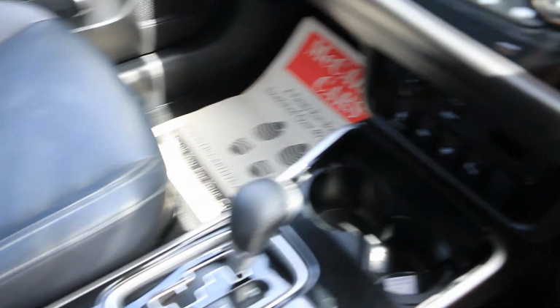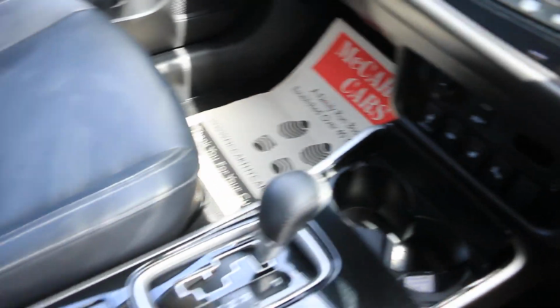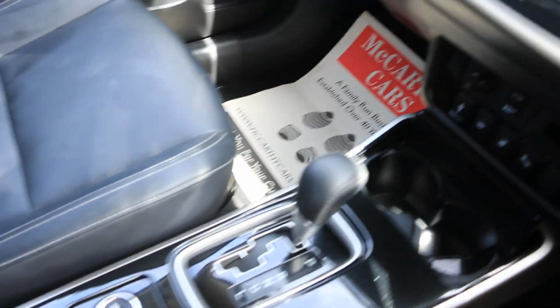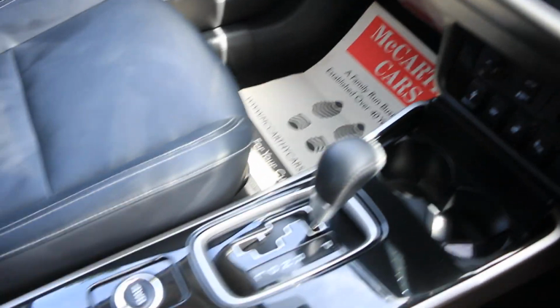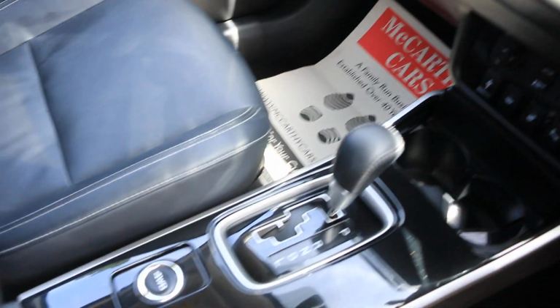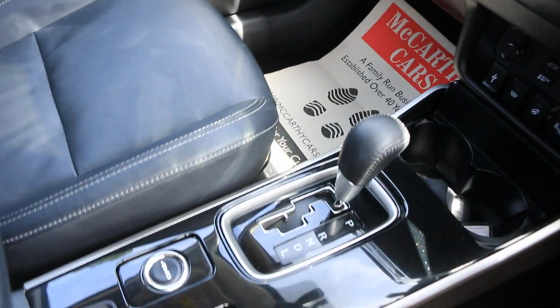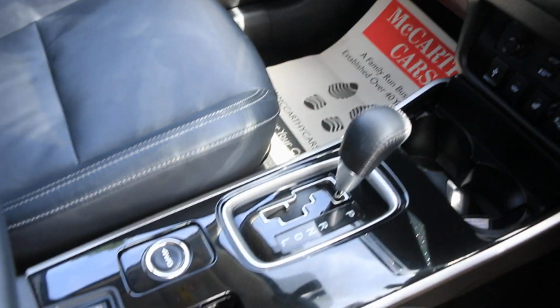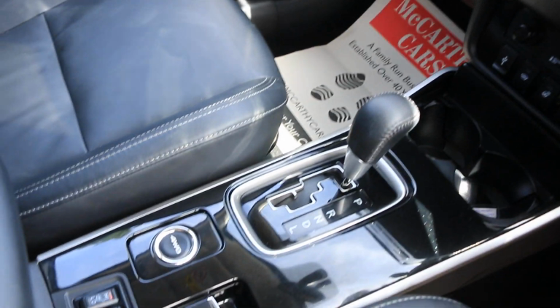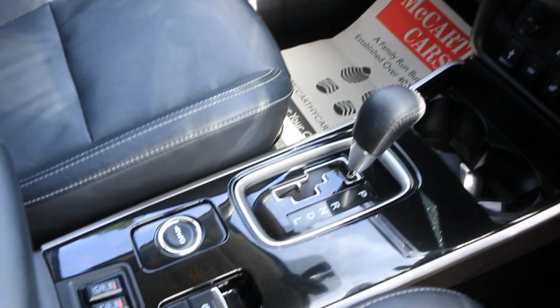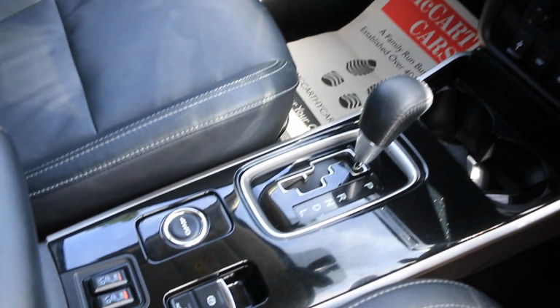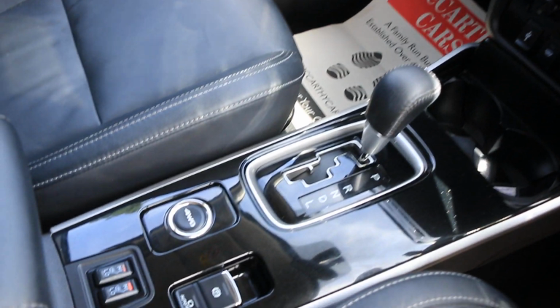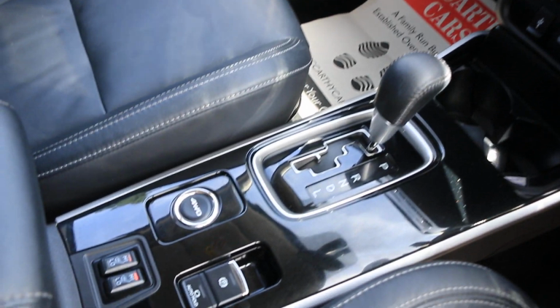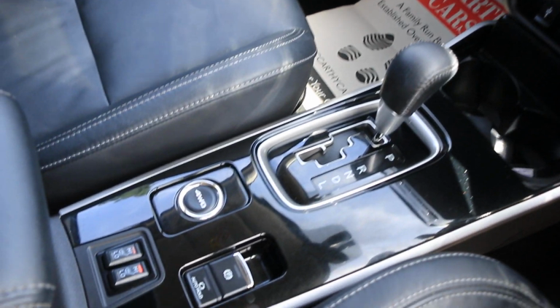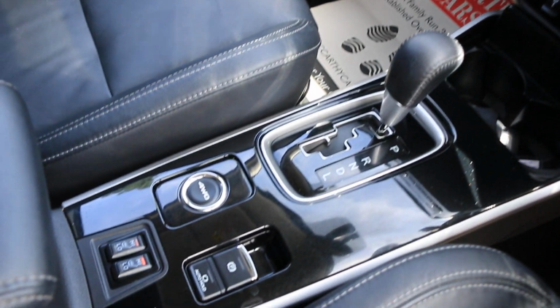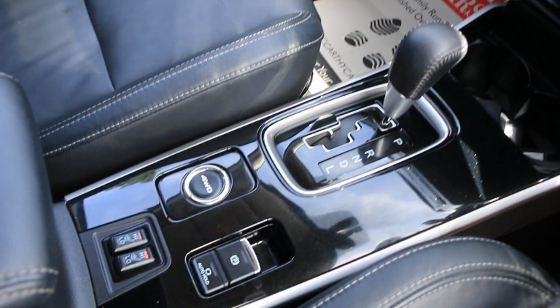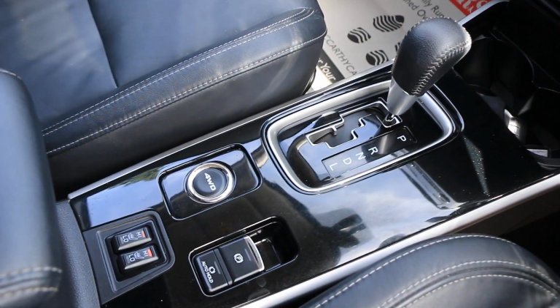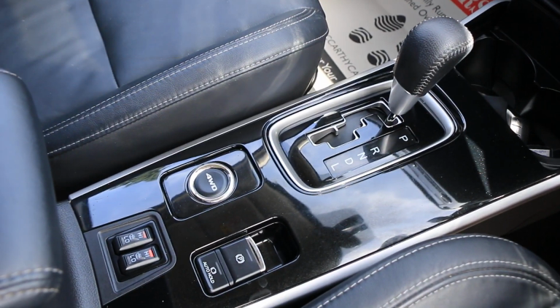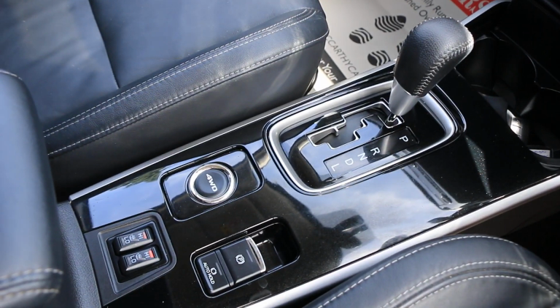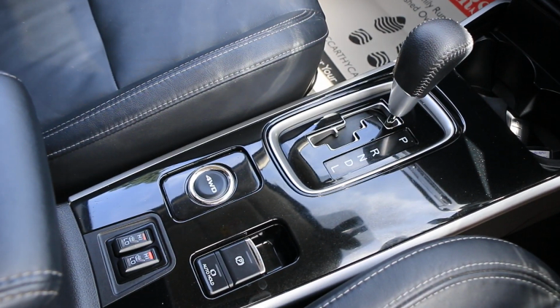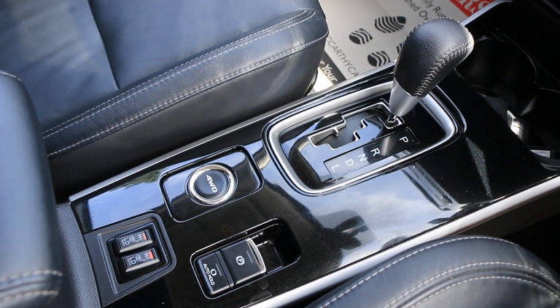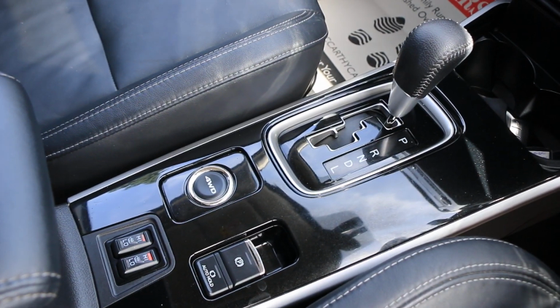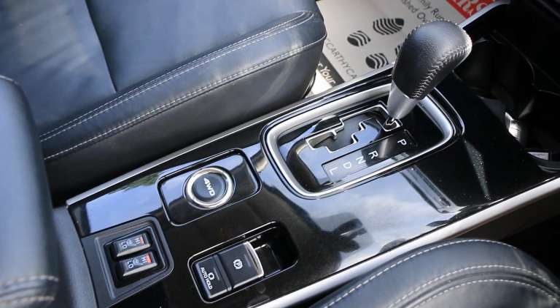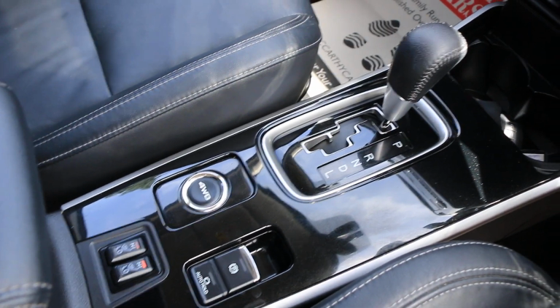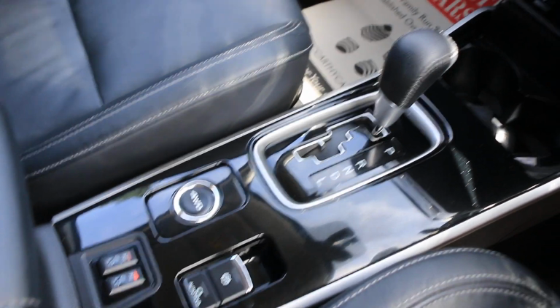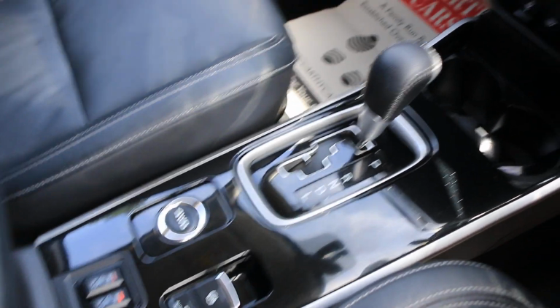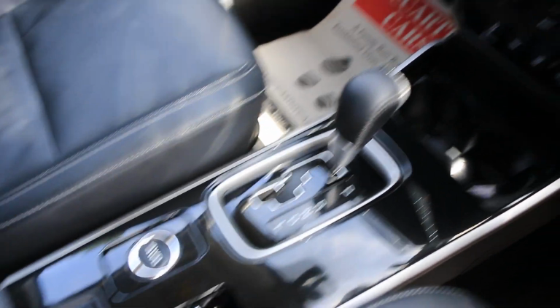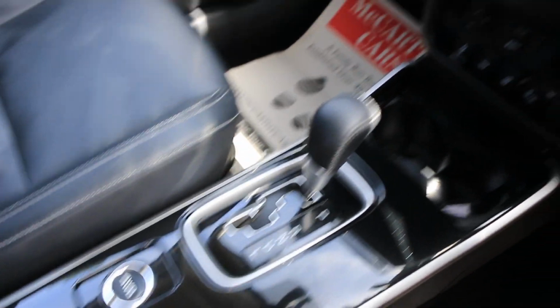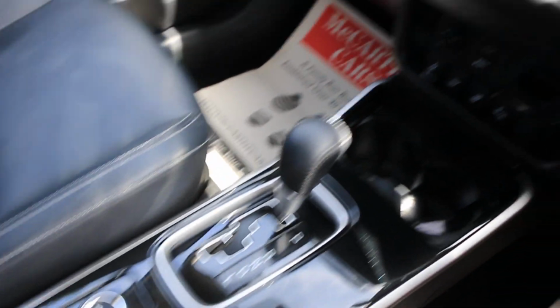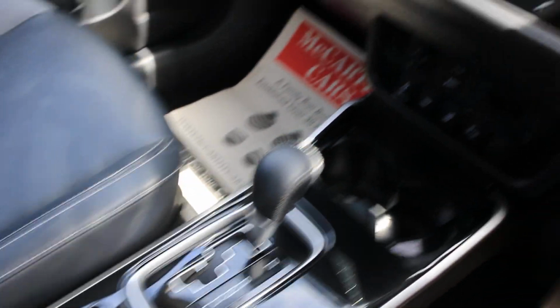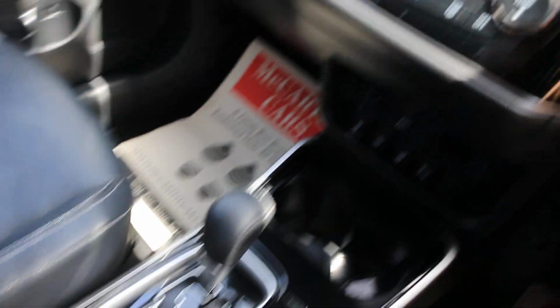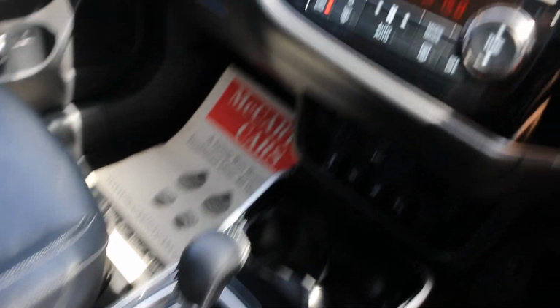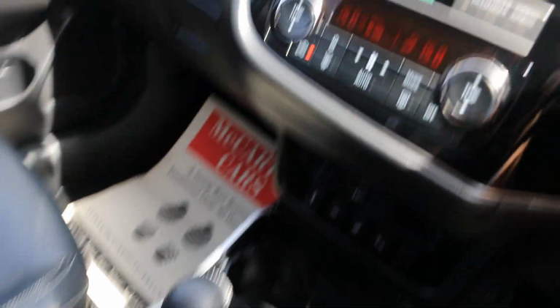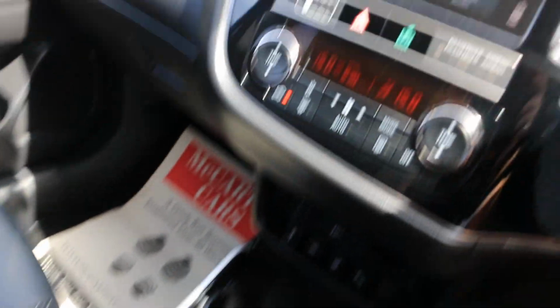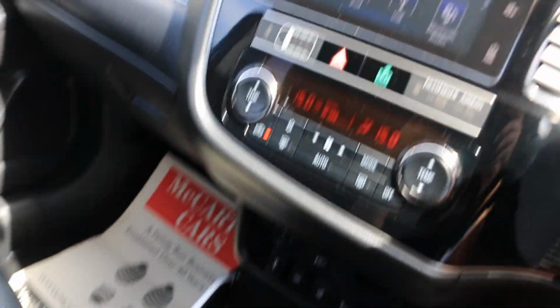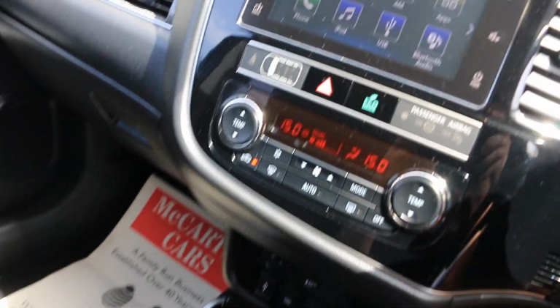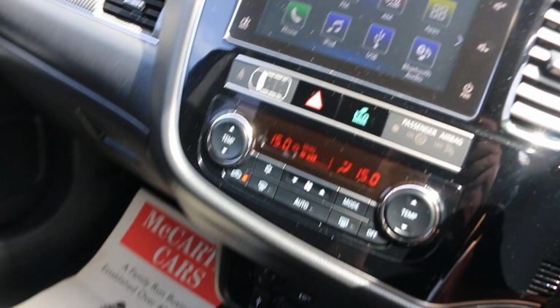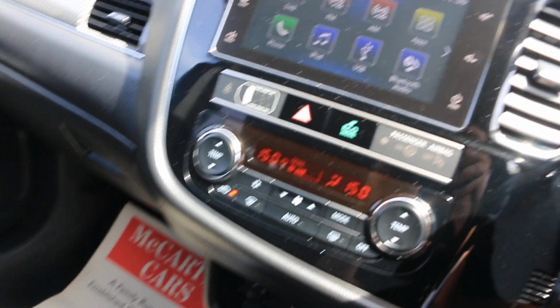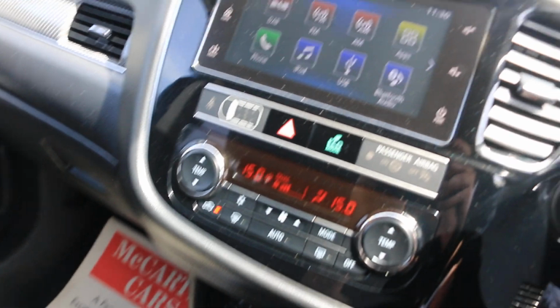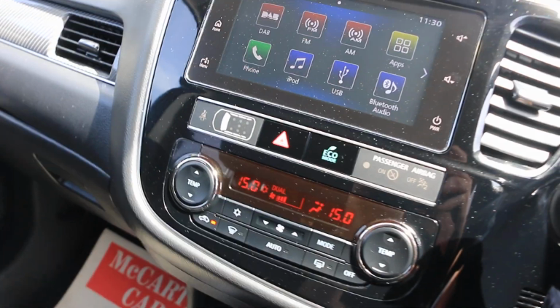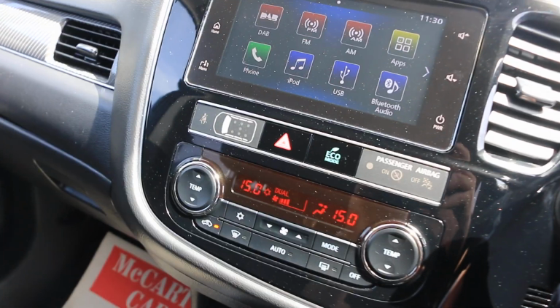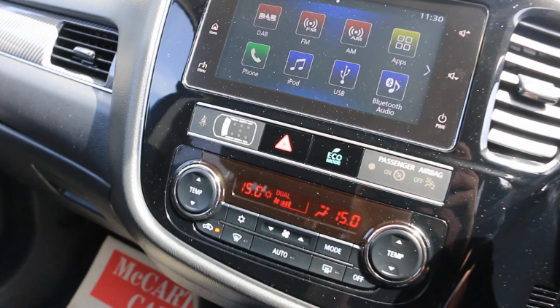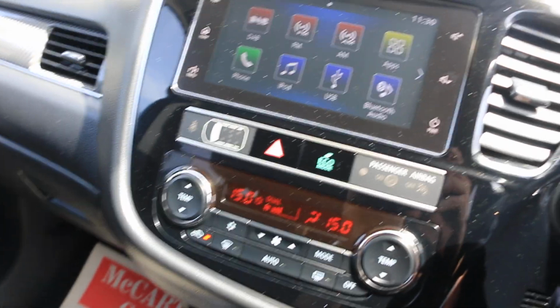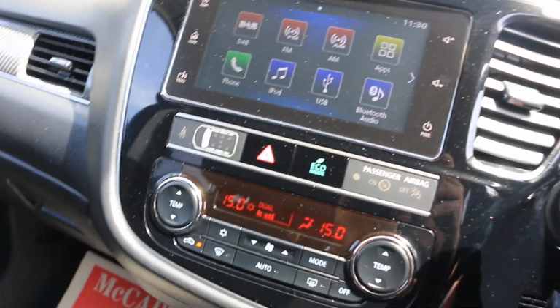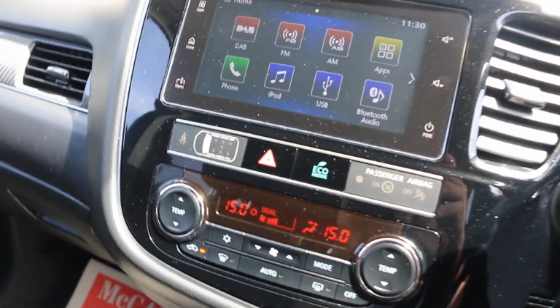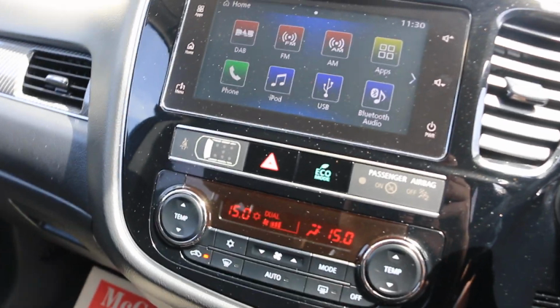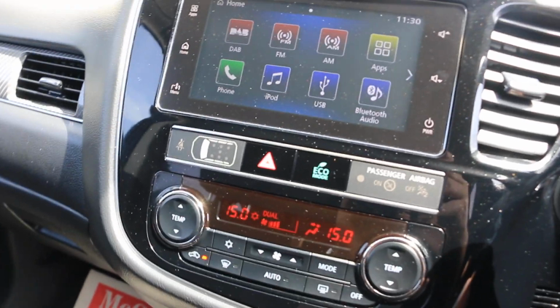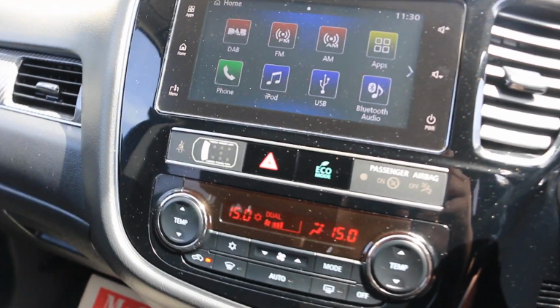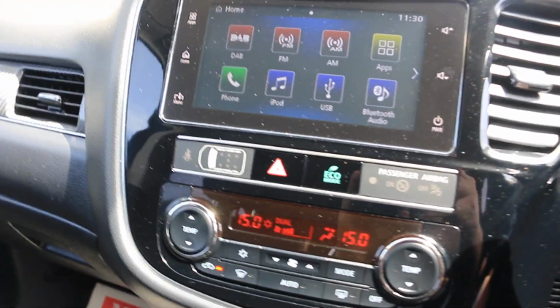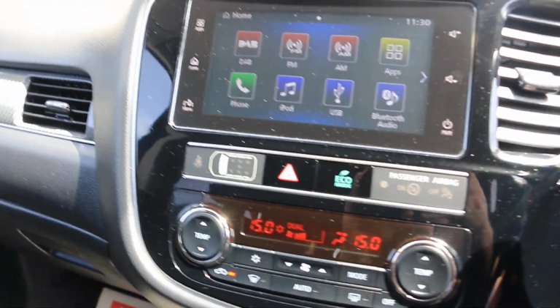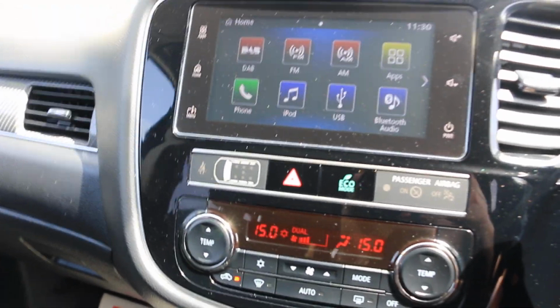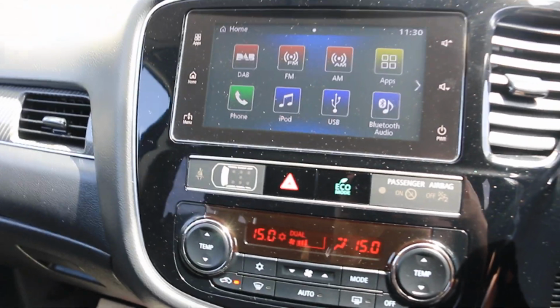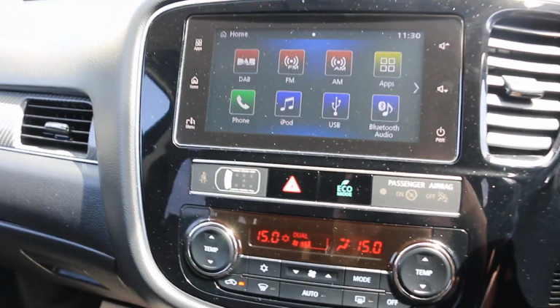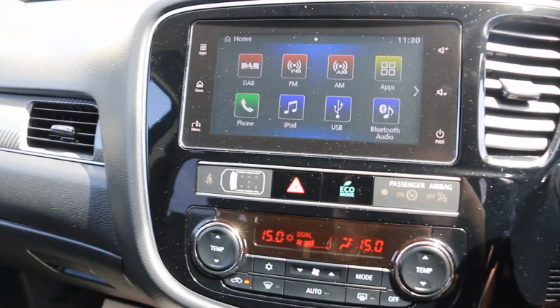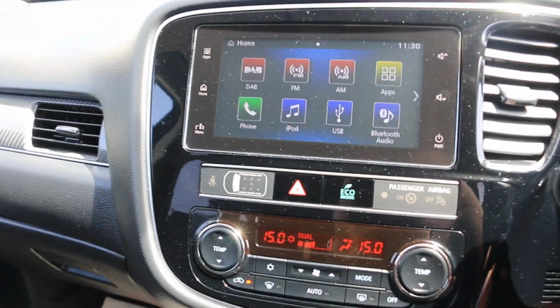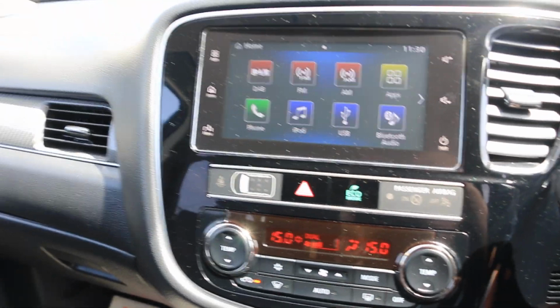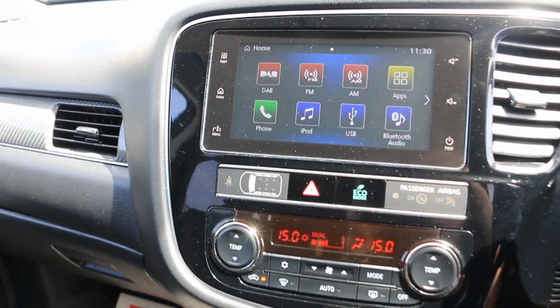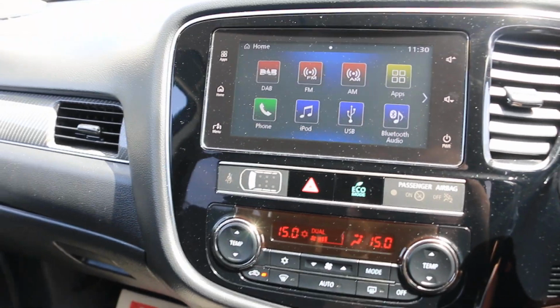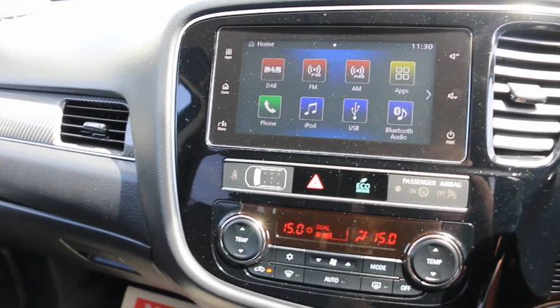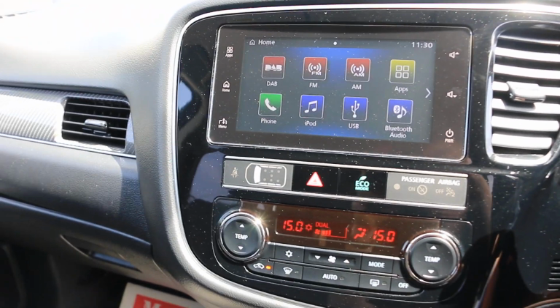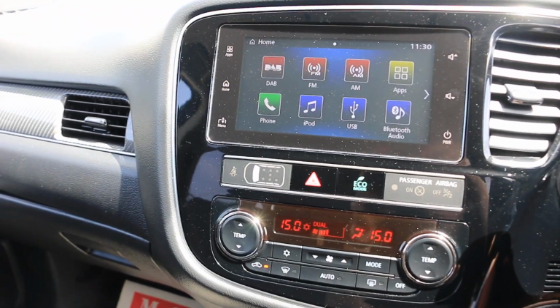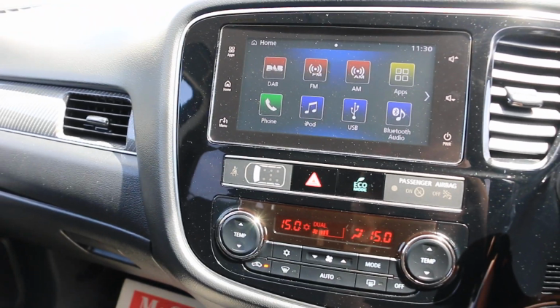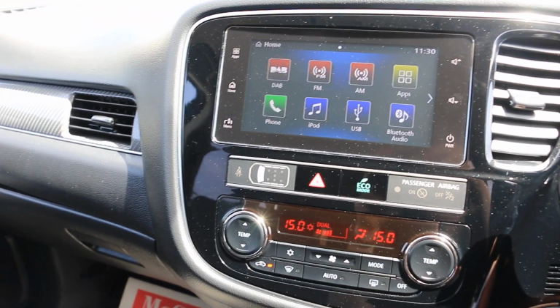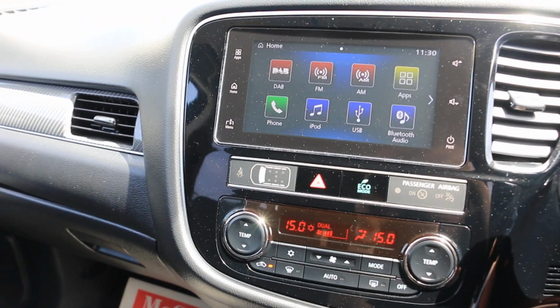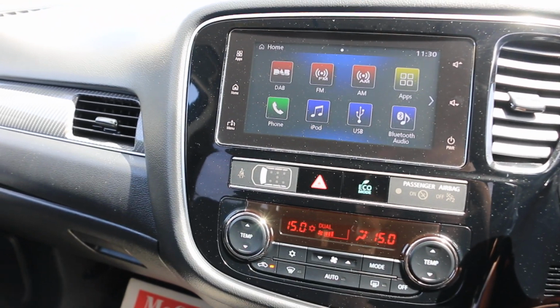Automatic gearbox, heated seats and lights. Thank you for watching.